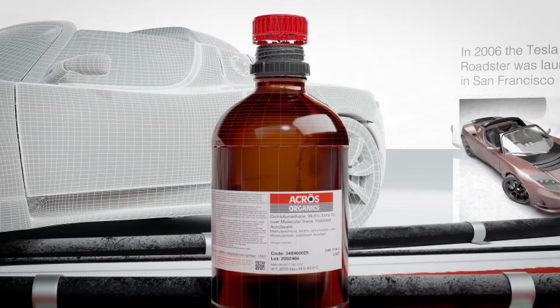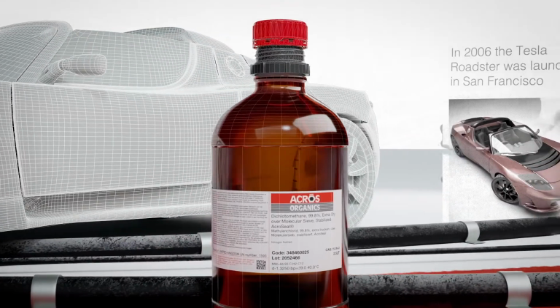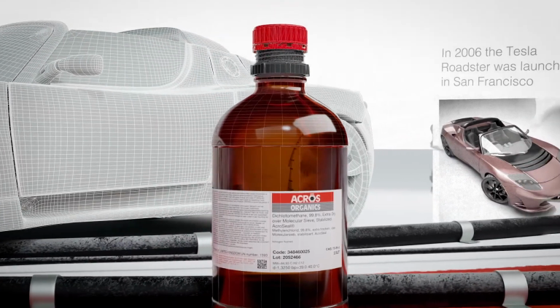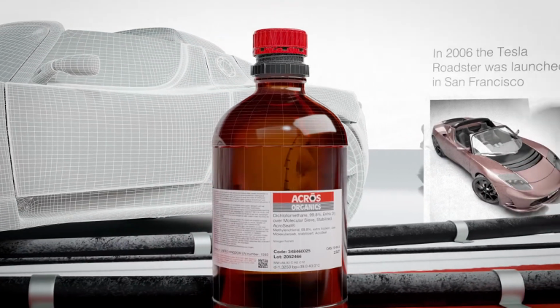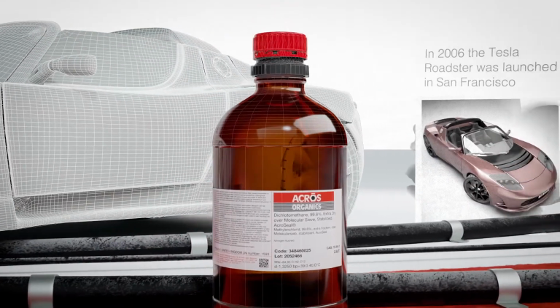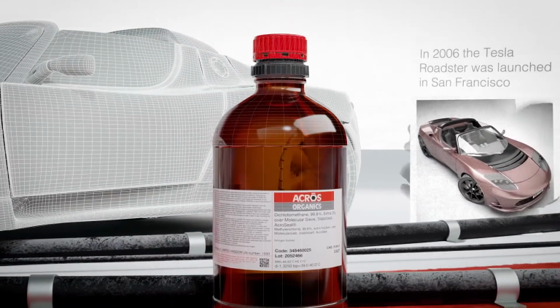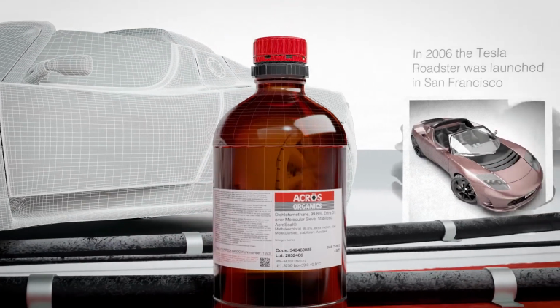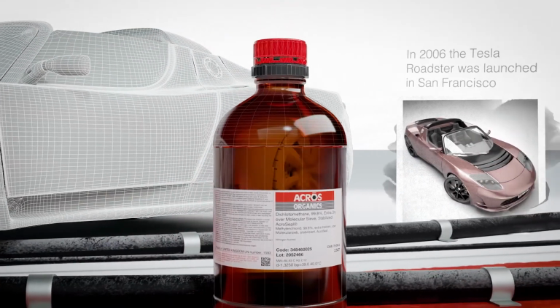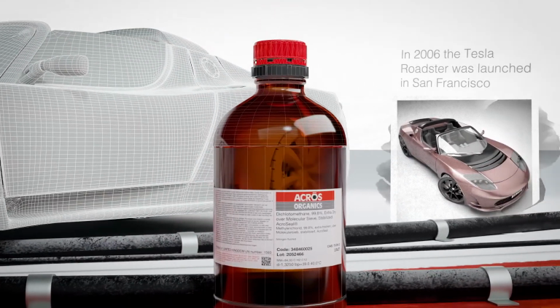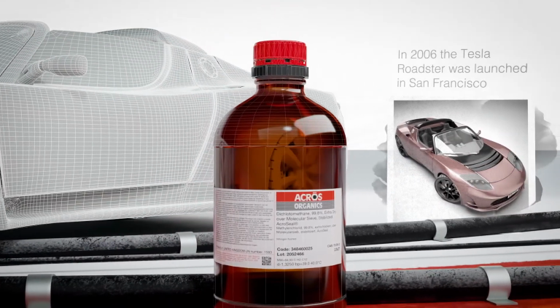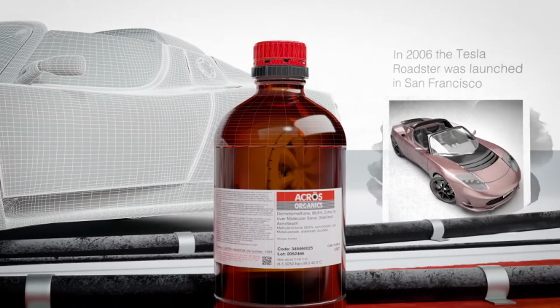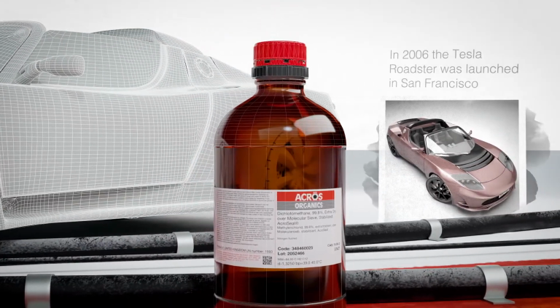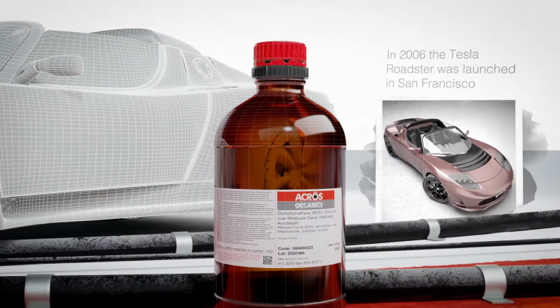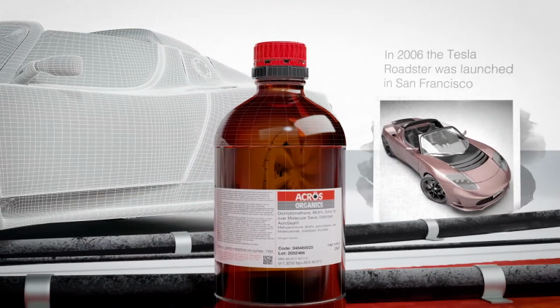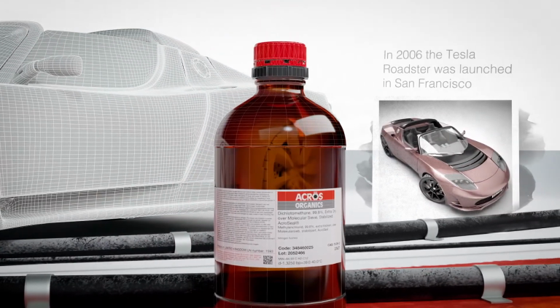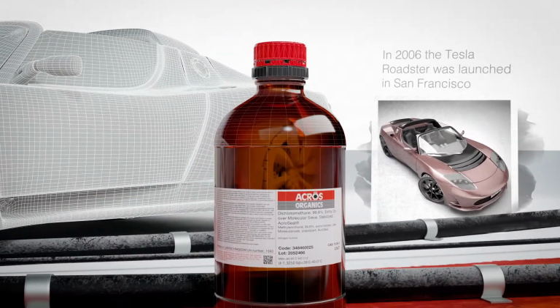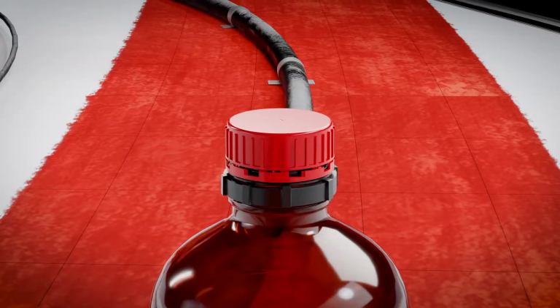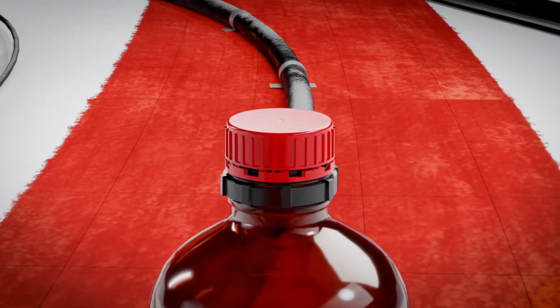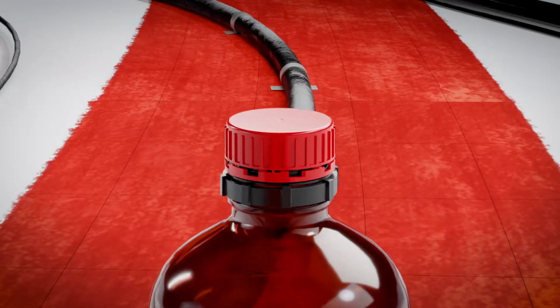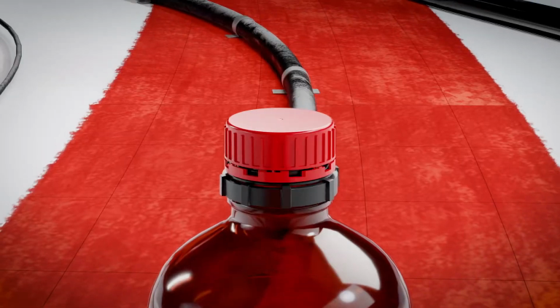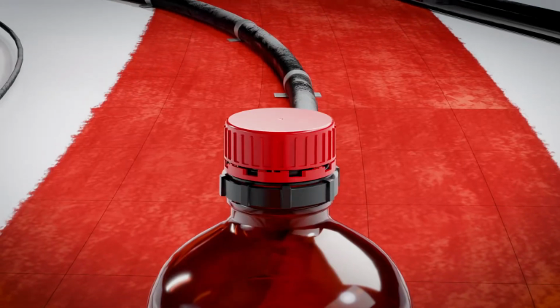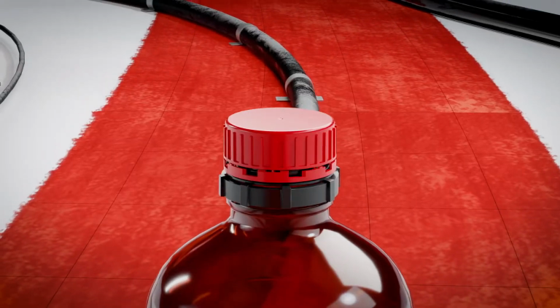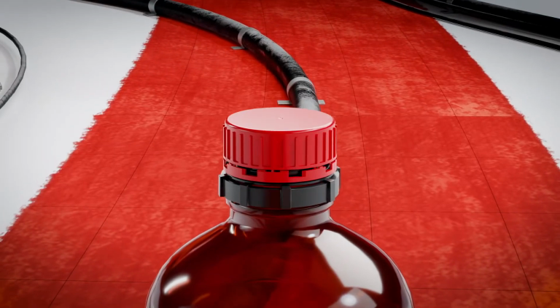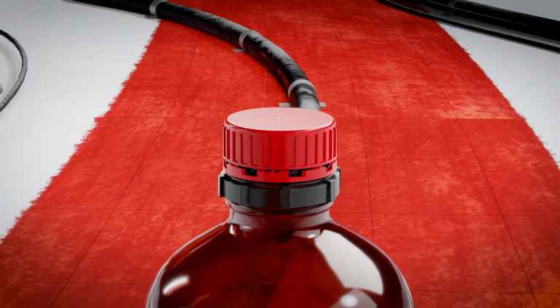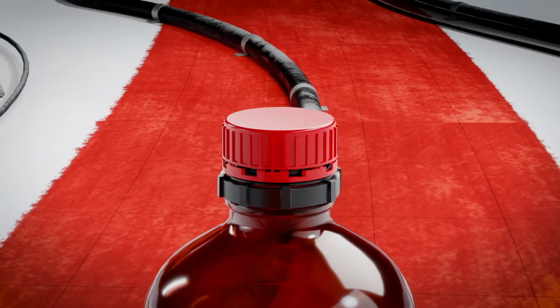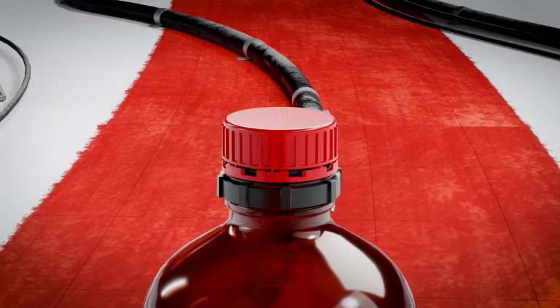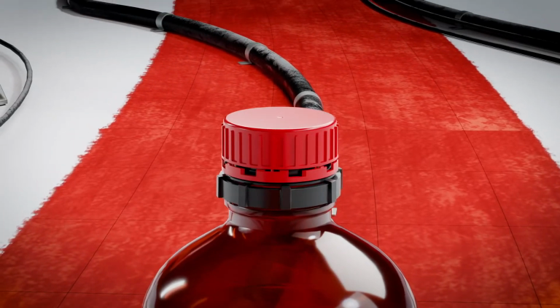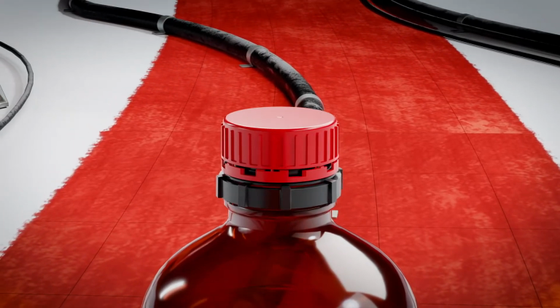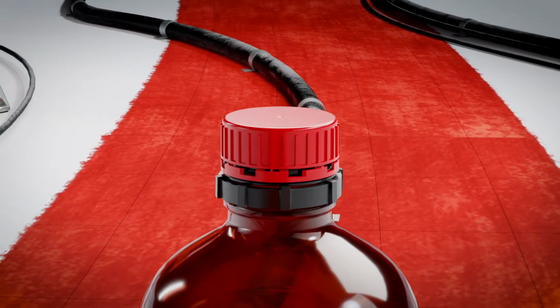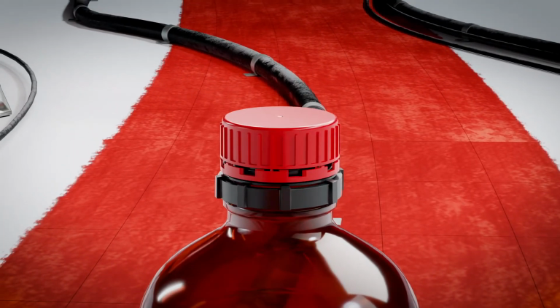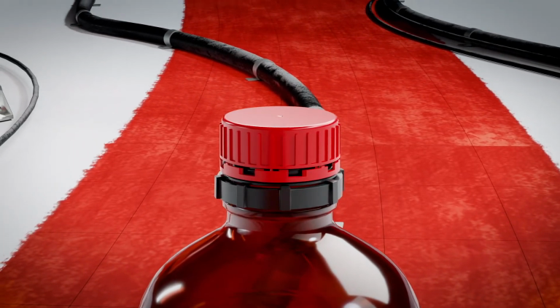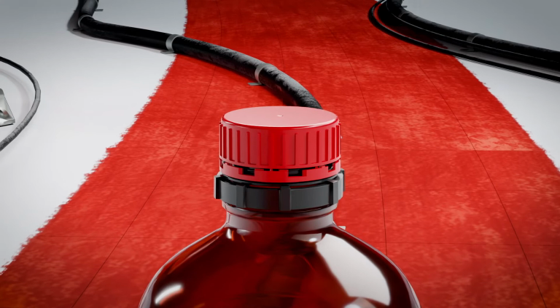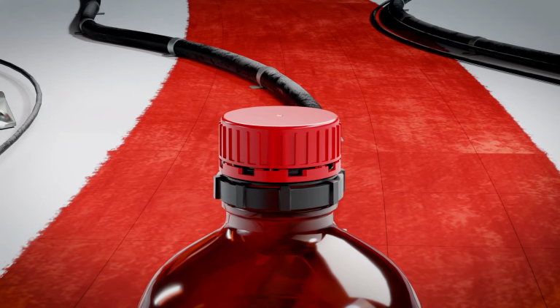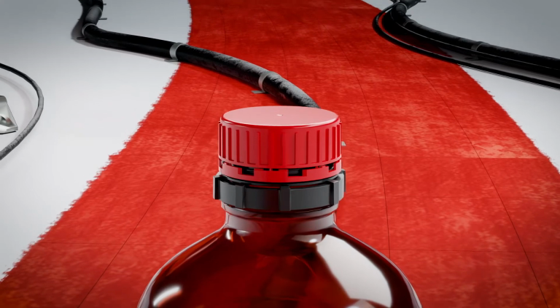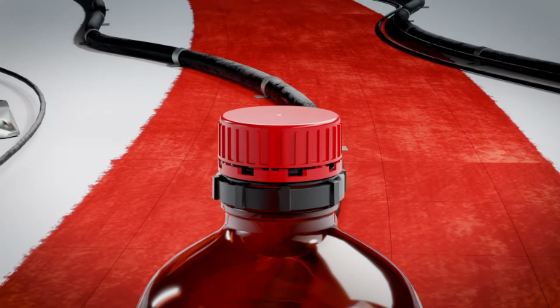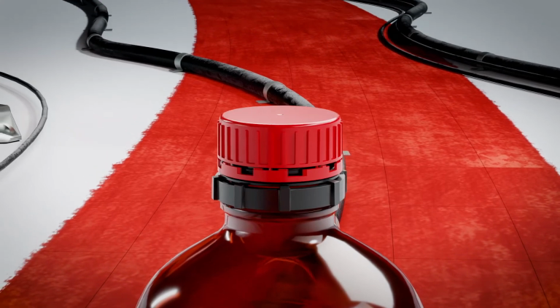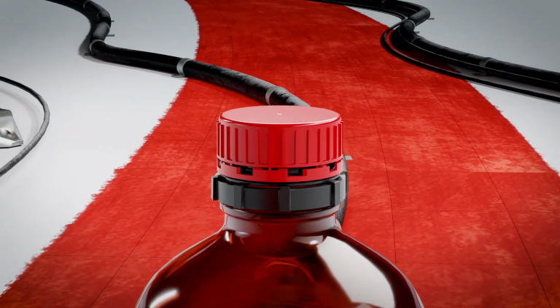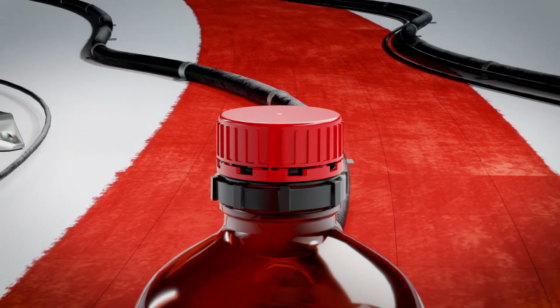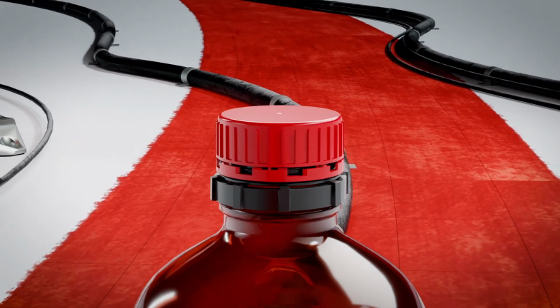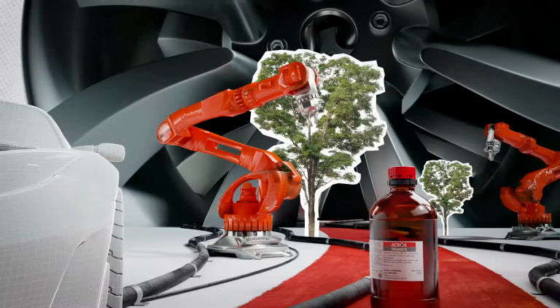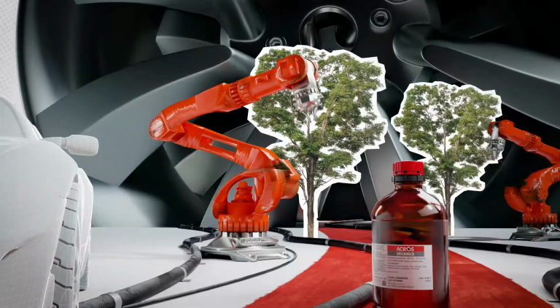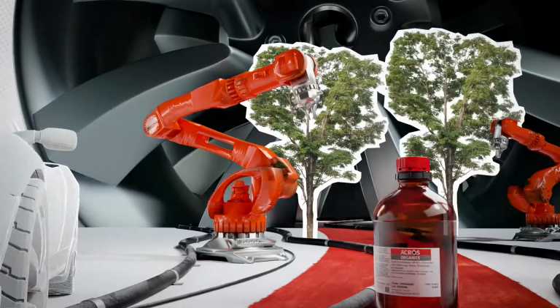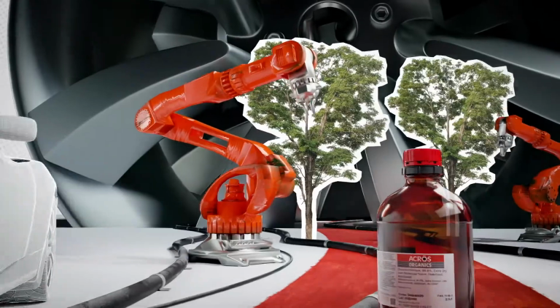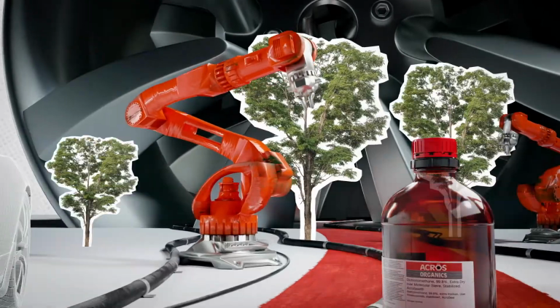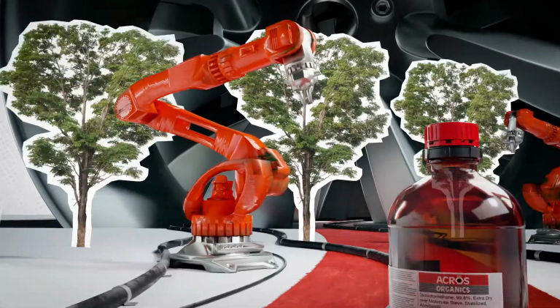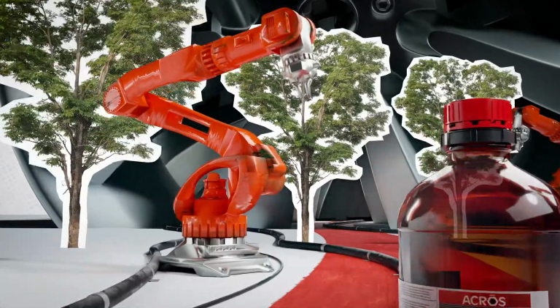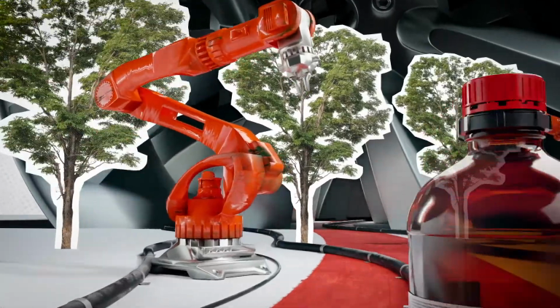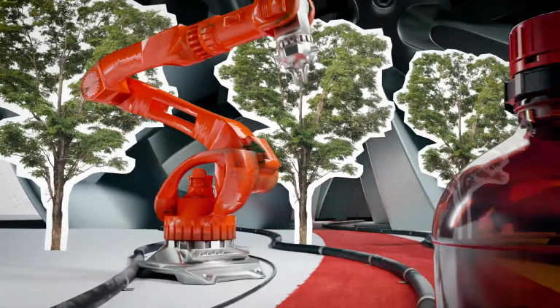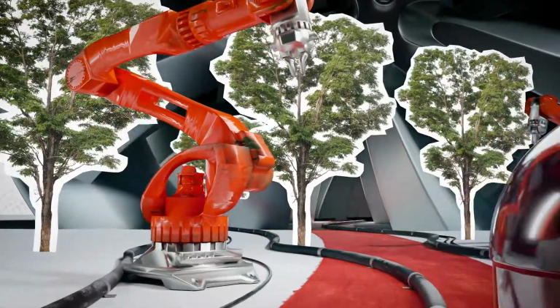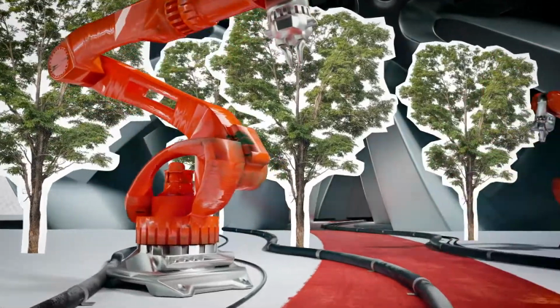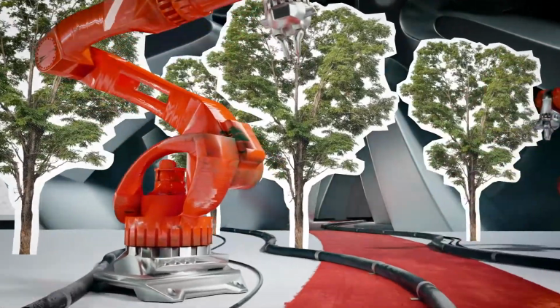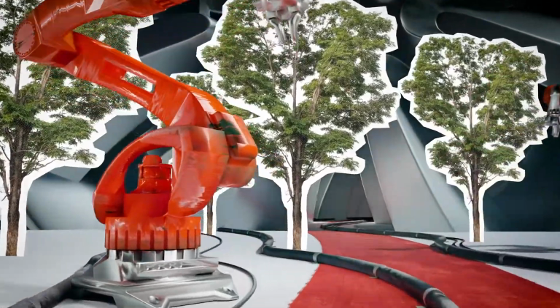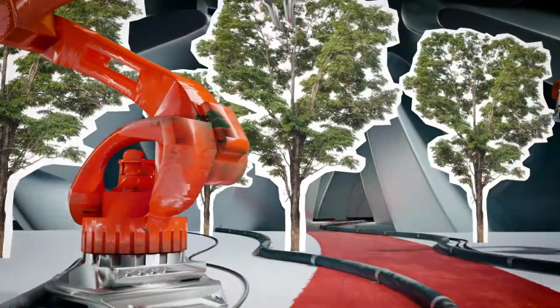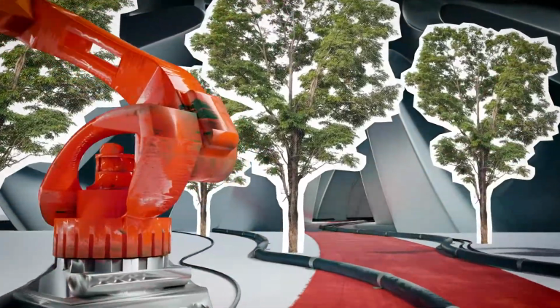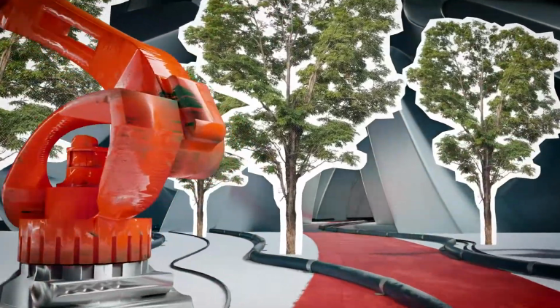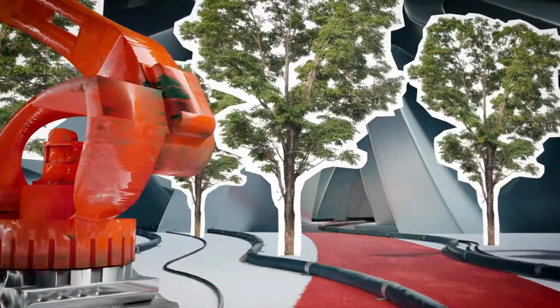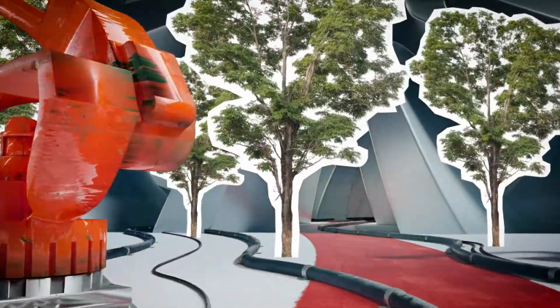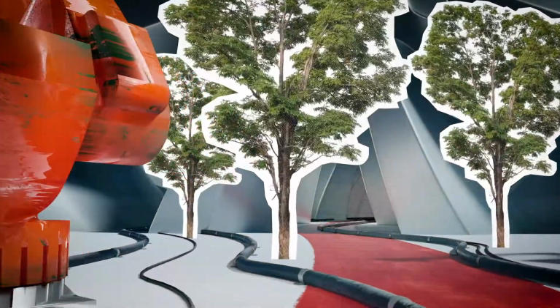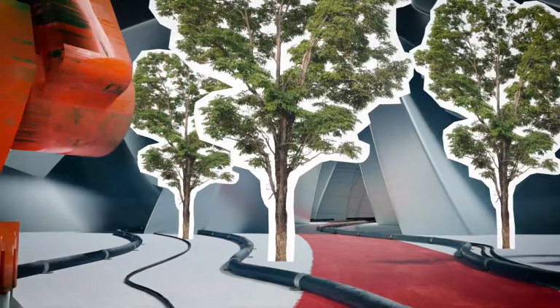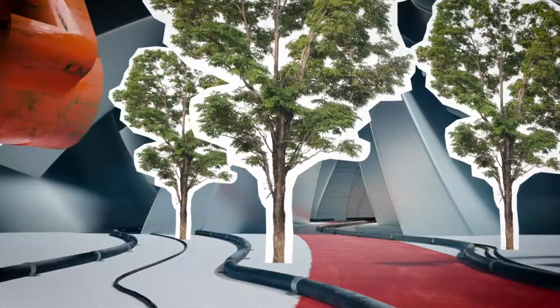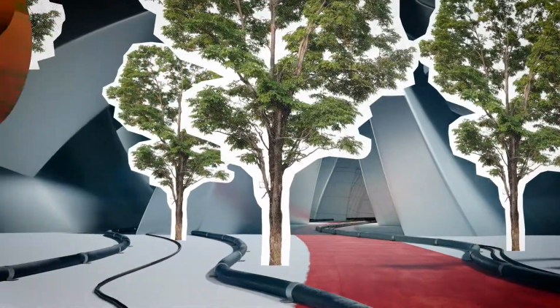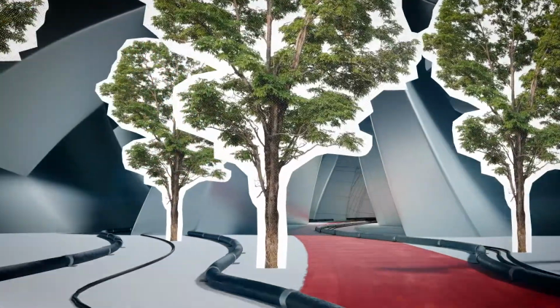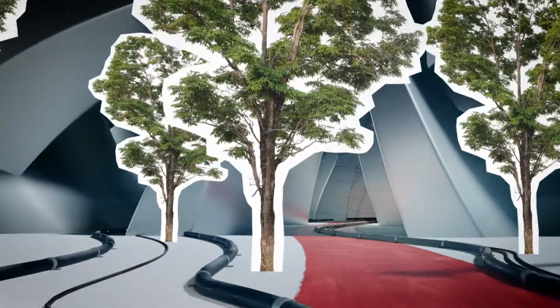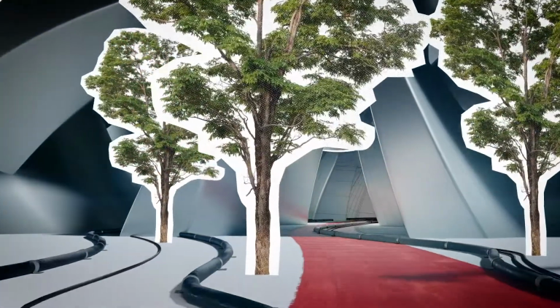we continue to pioneer new product technology, delivering greater efficiency, user confidence and reduced environmental impact.